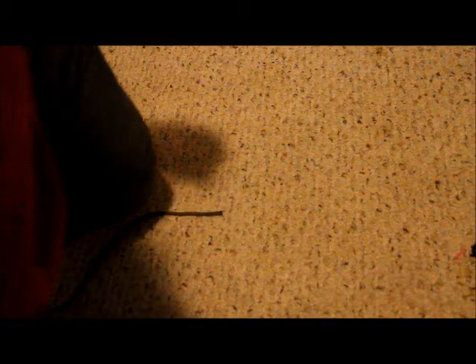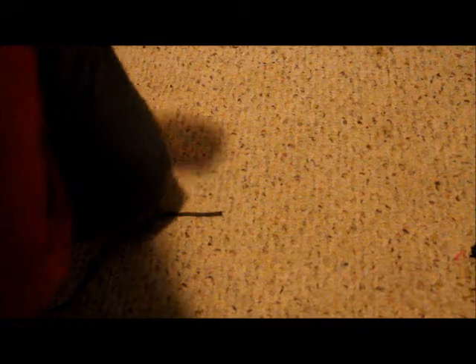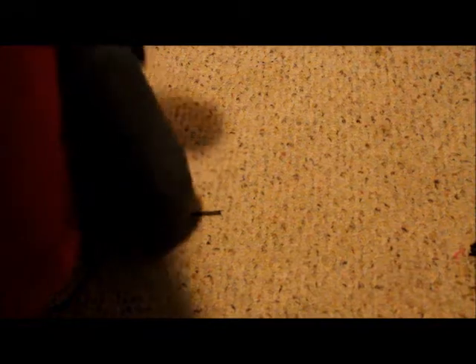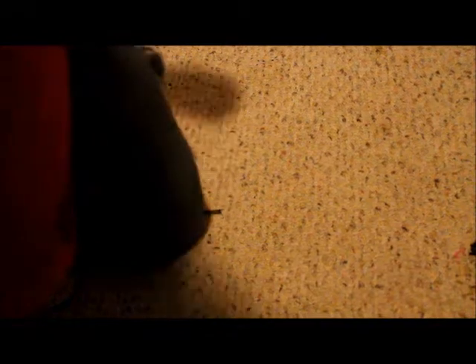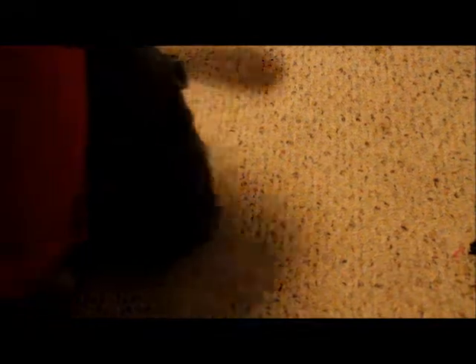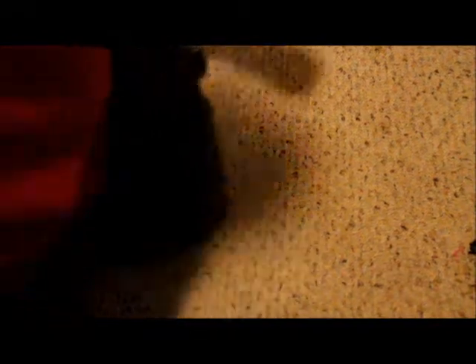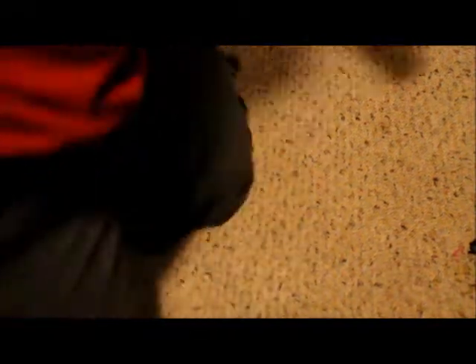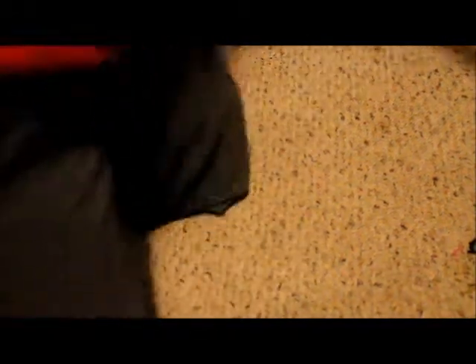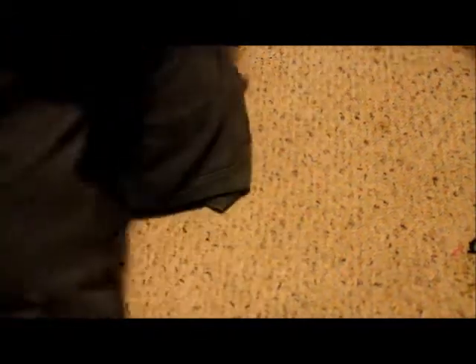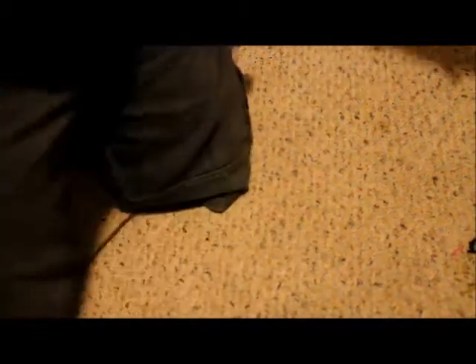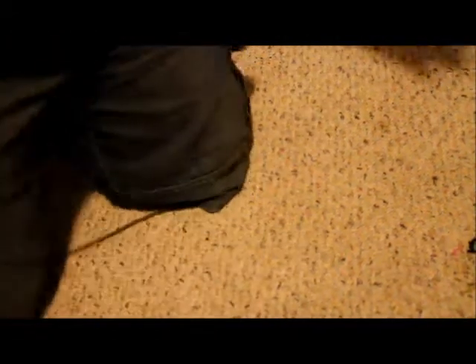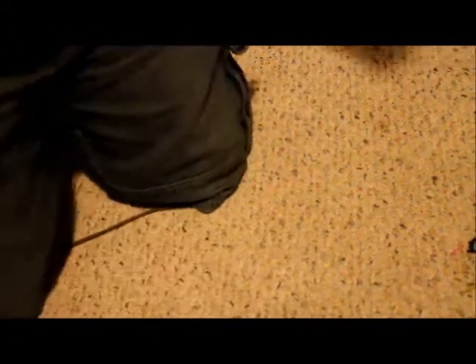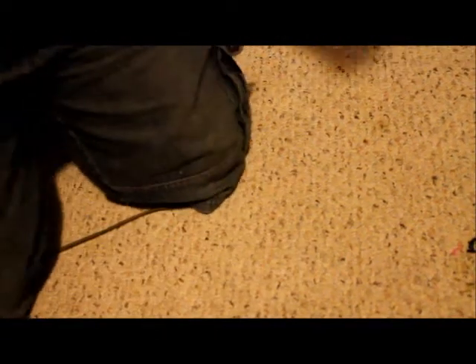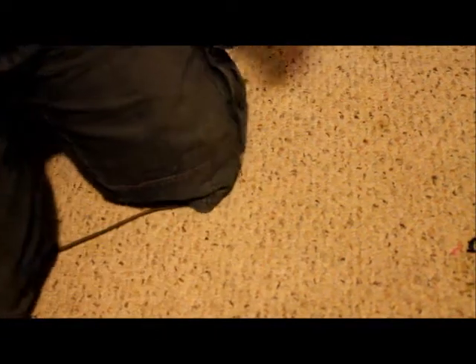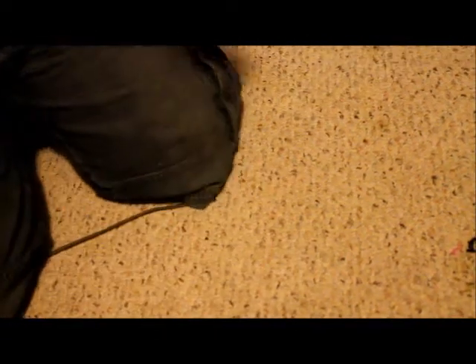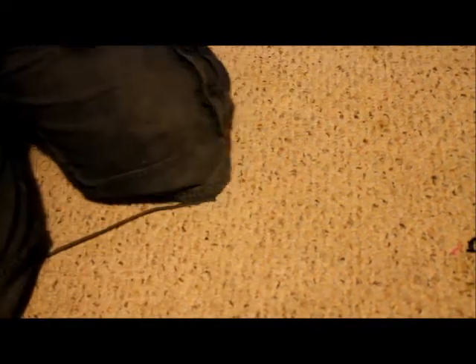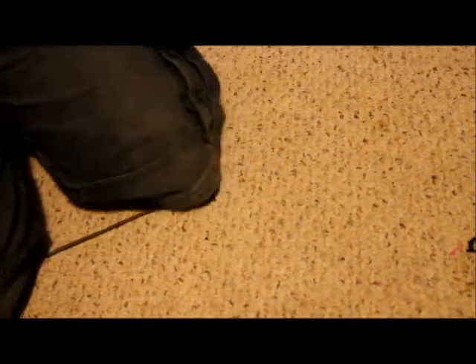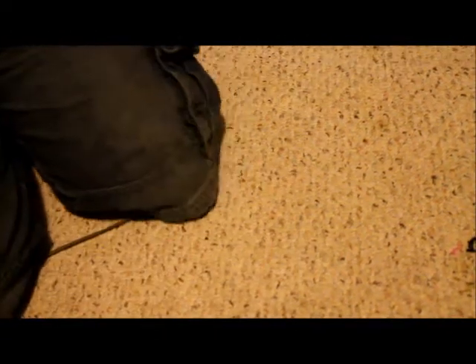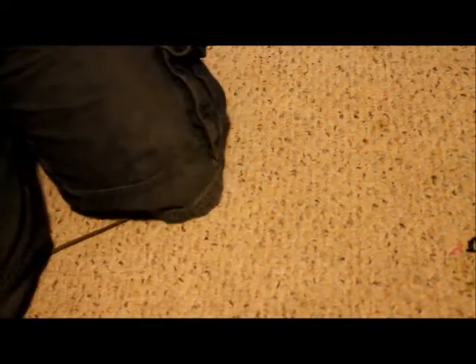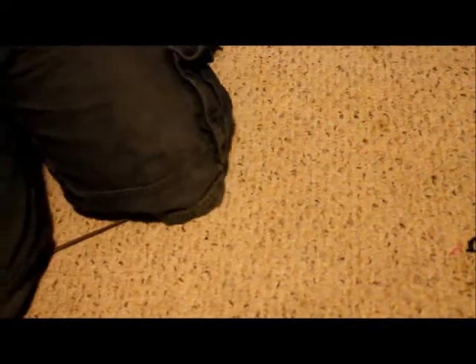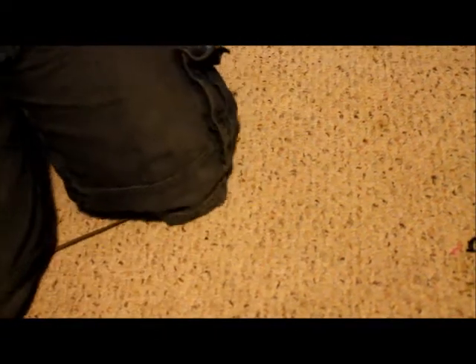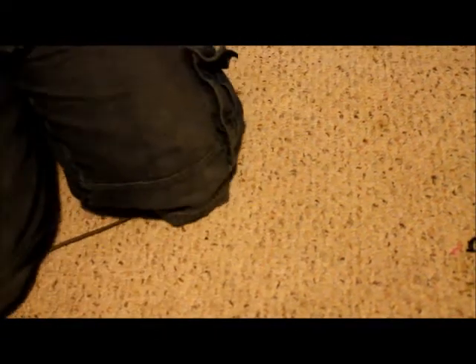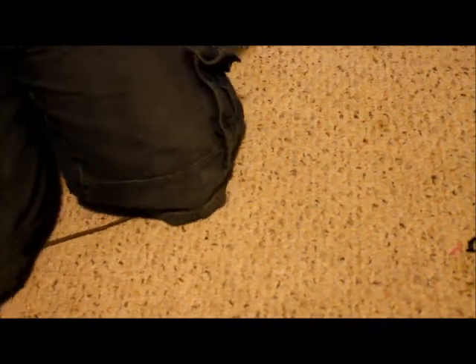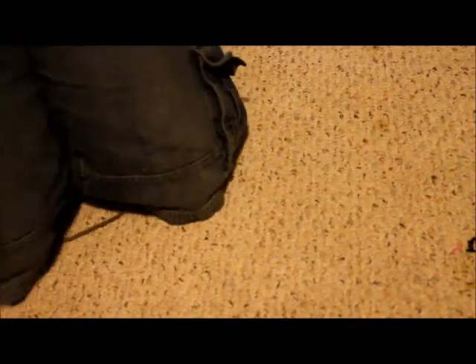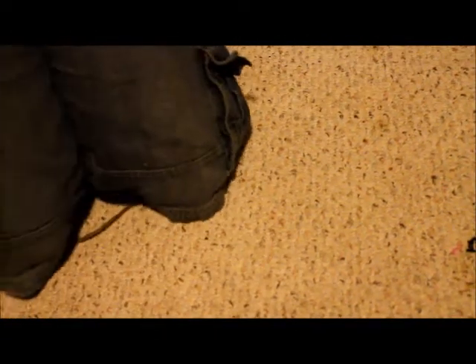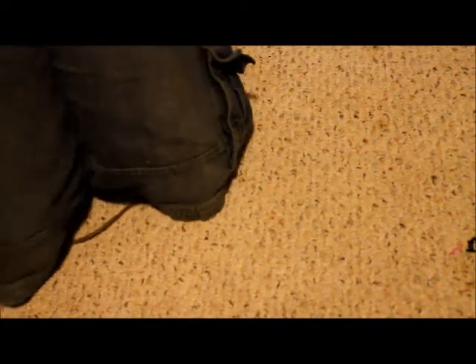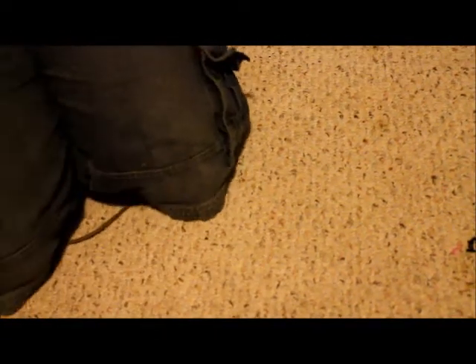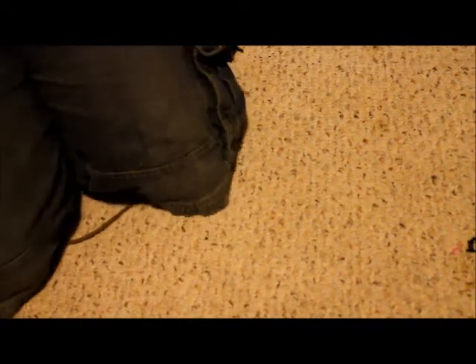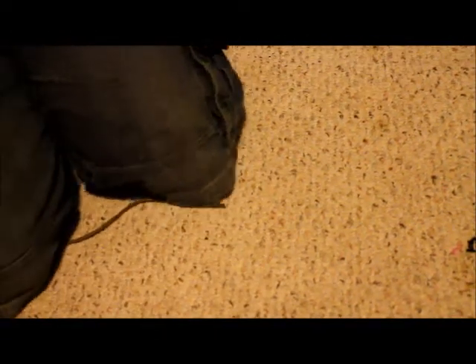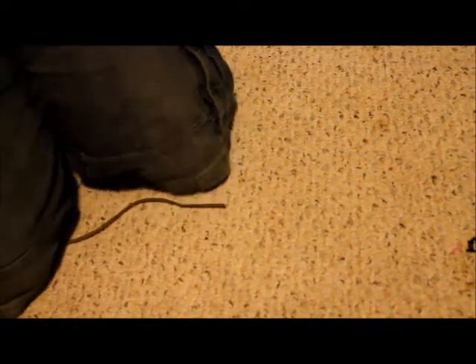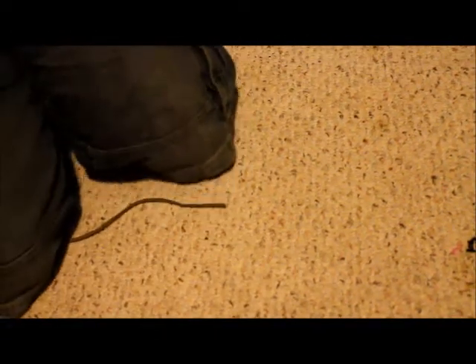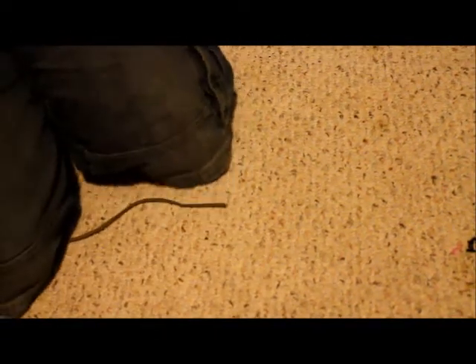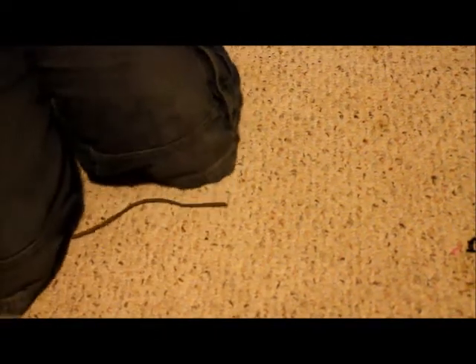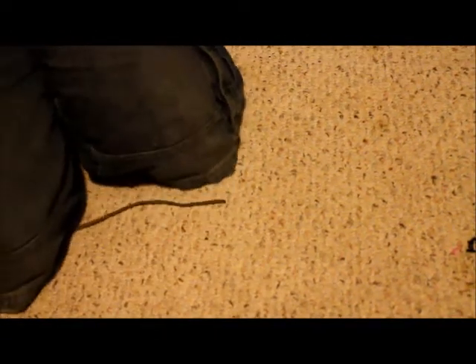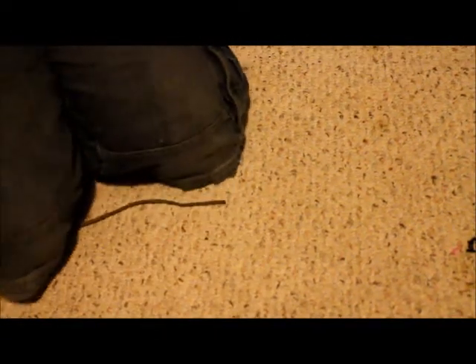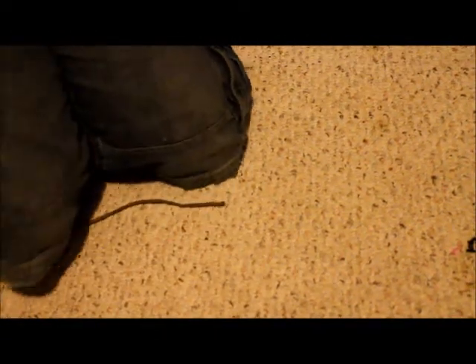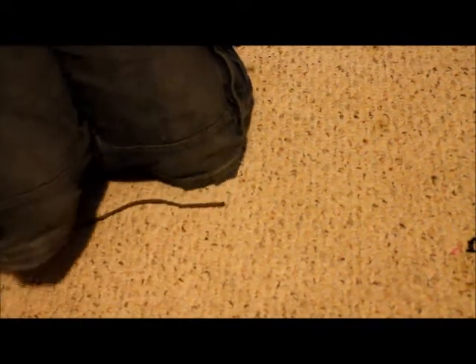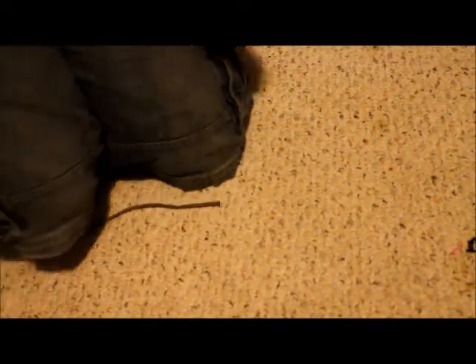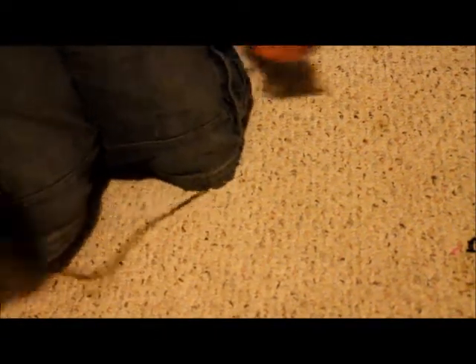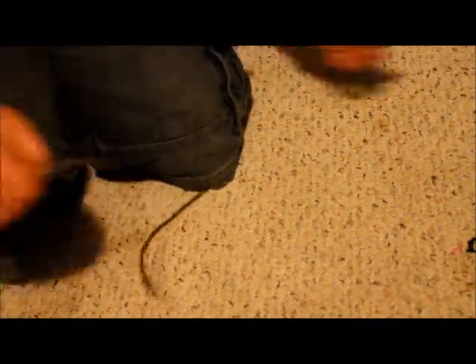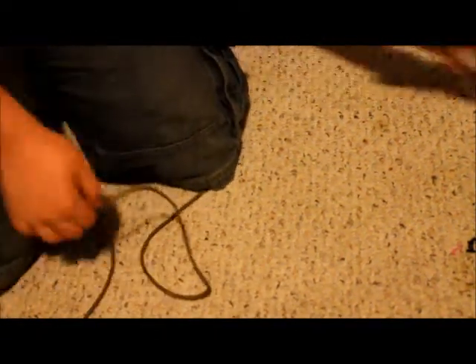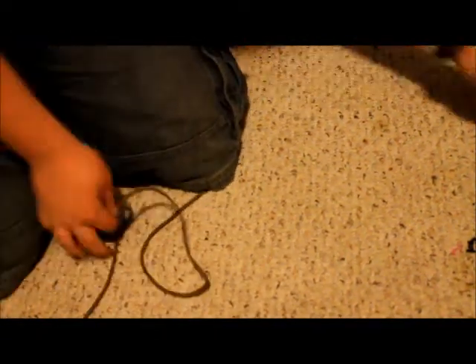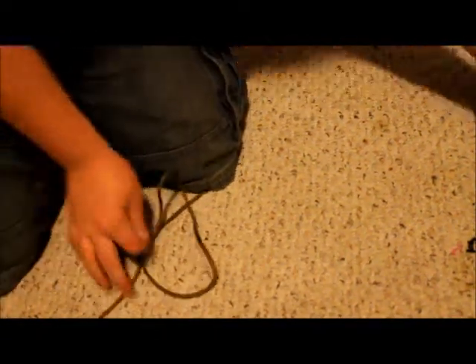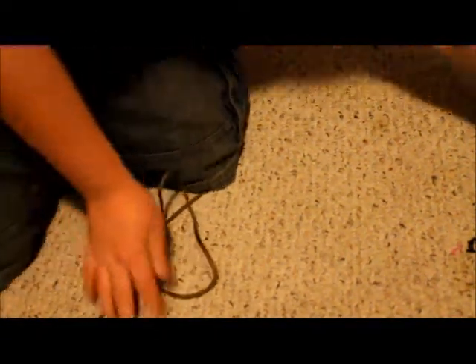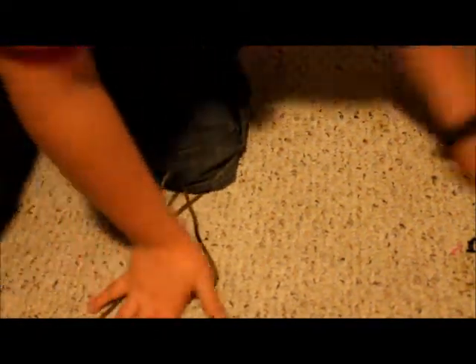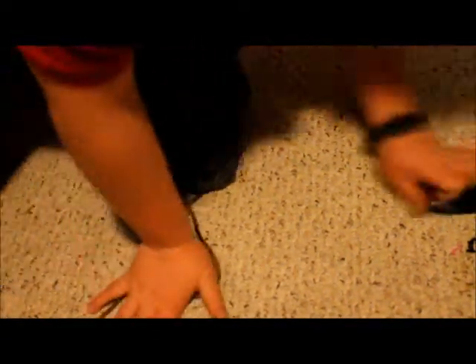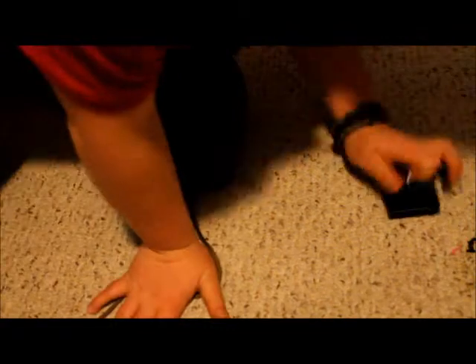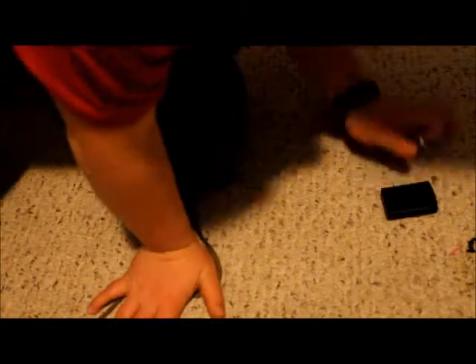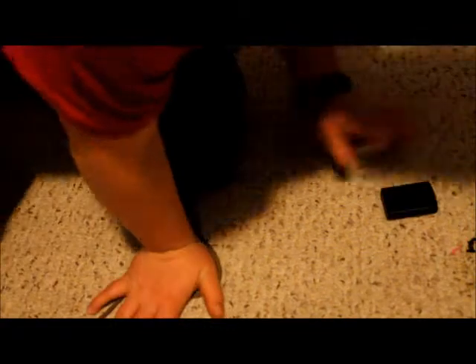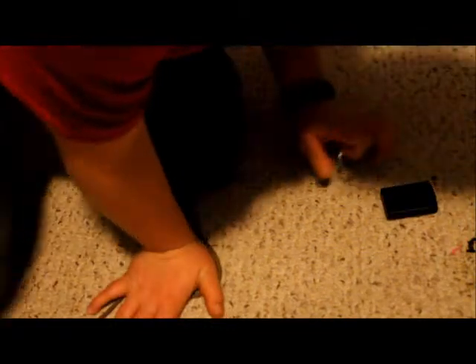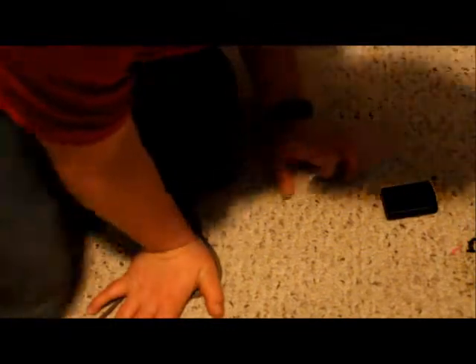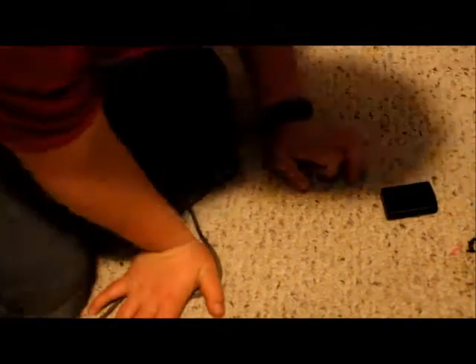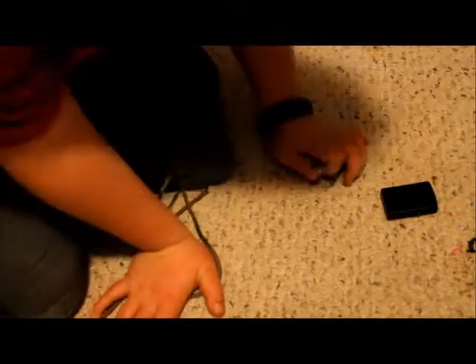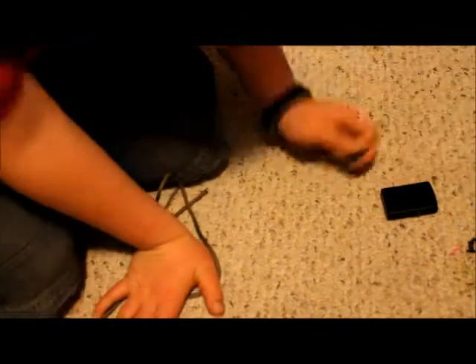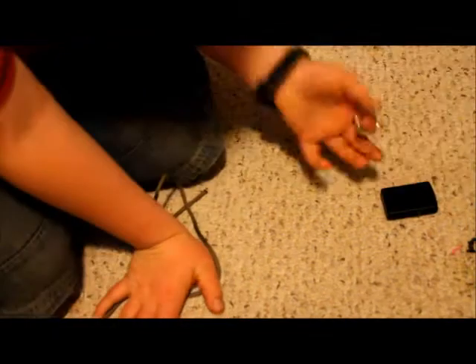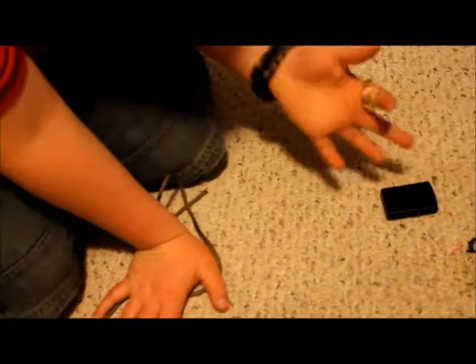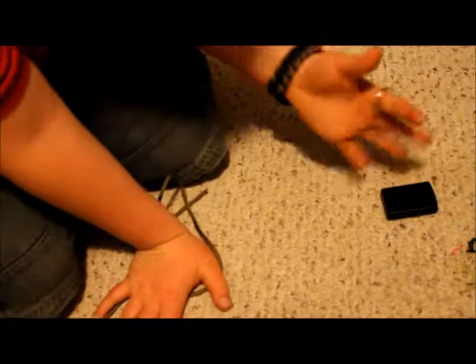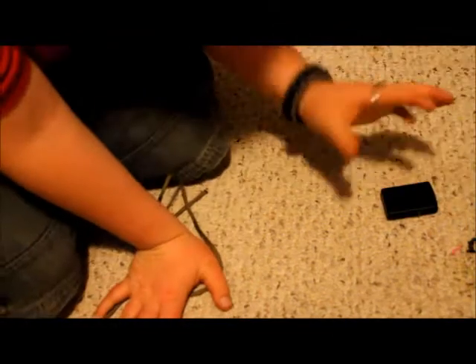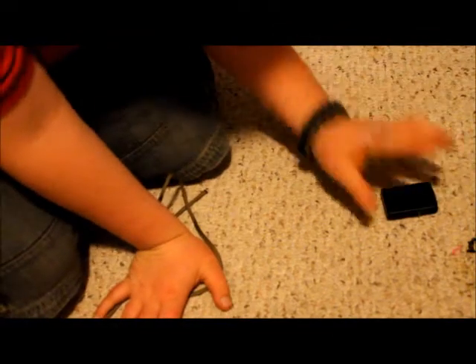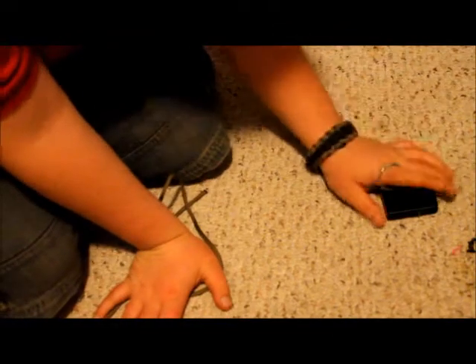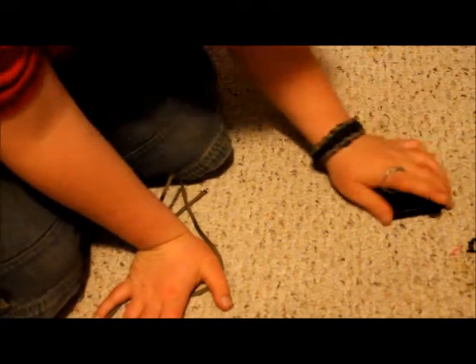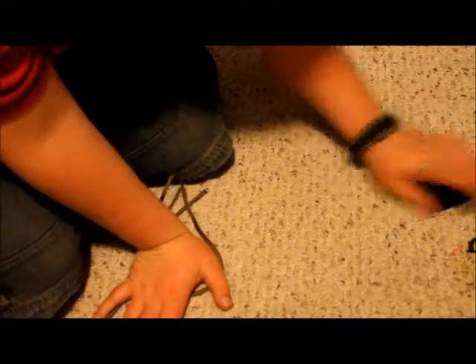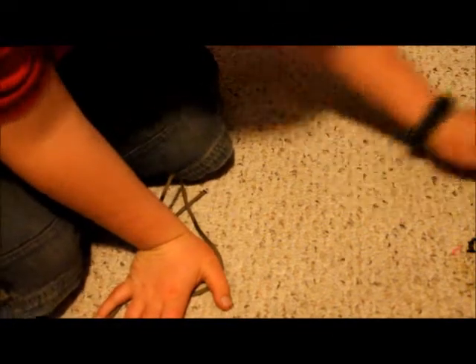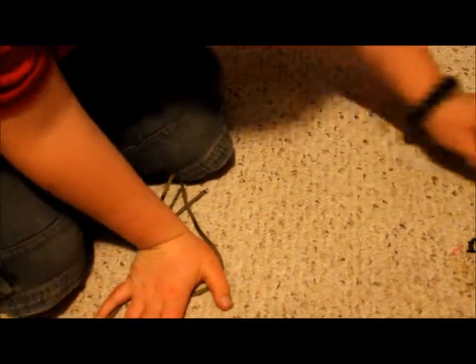Guys, today I want to show you how to make a paracord grenade. First you're going to need 12 feet of paracord, a lighter, and an o-ring.